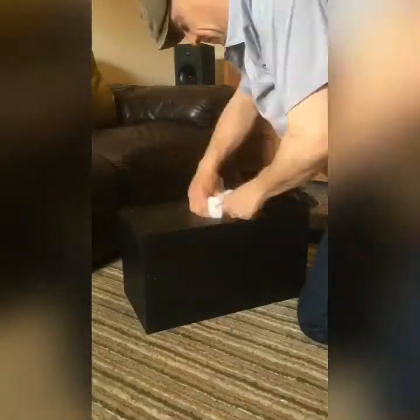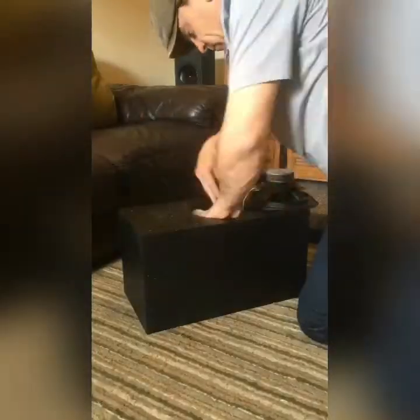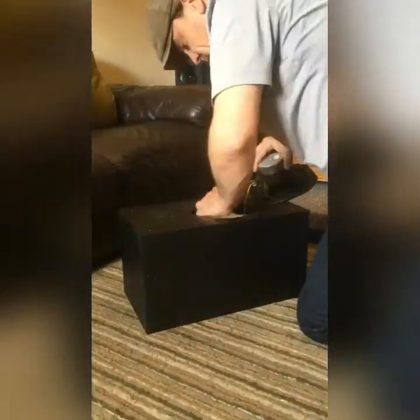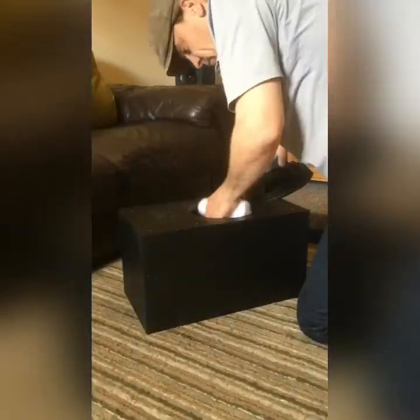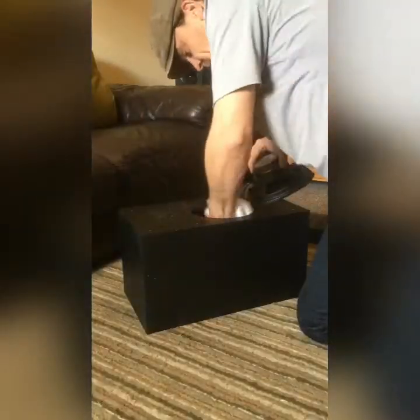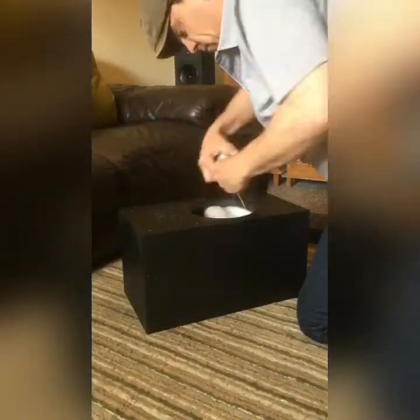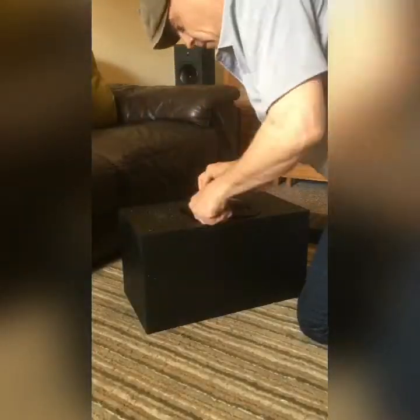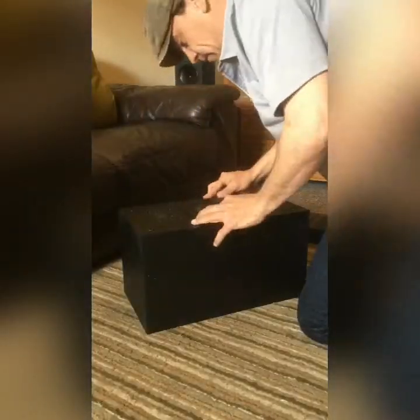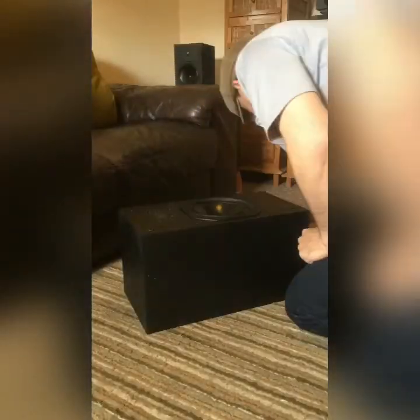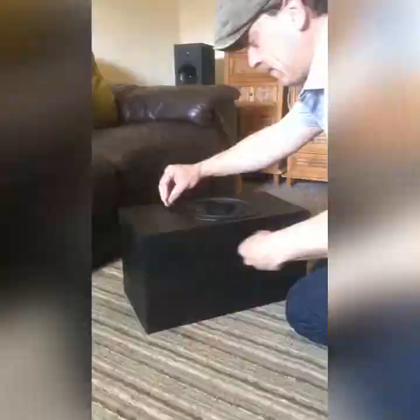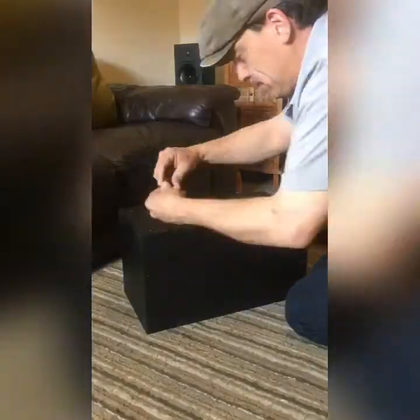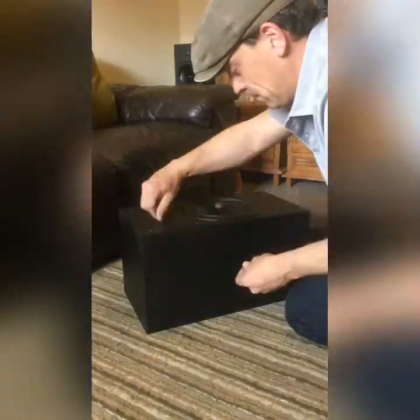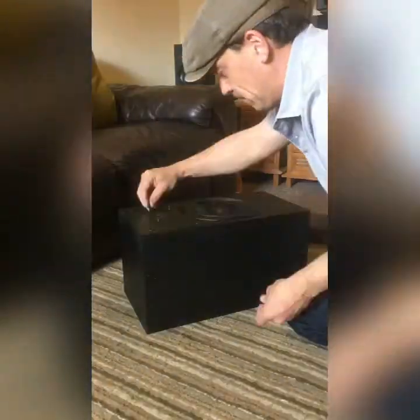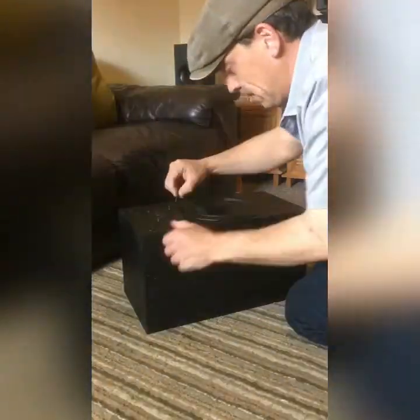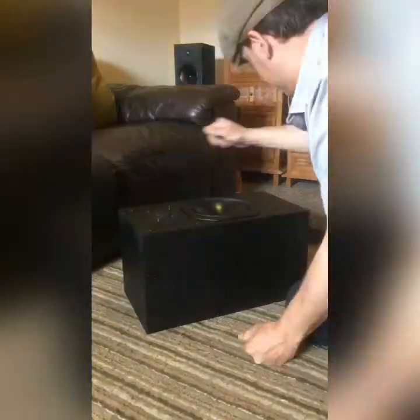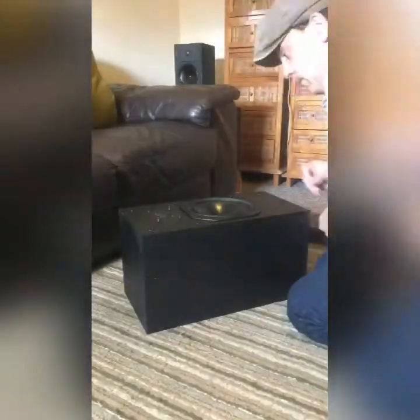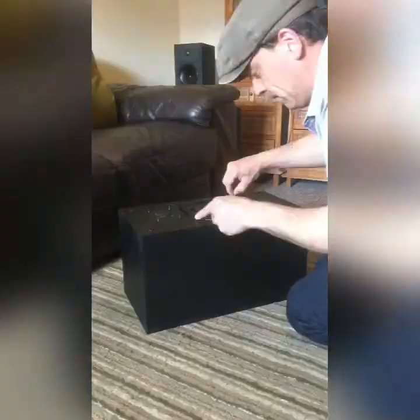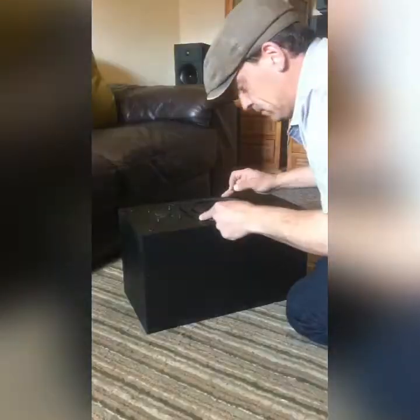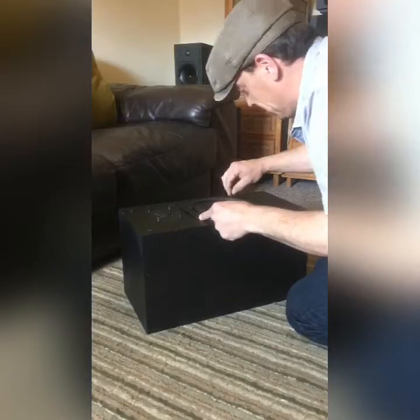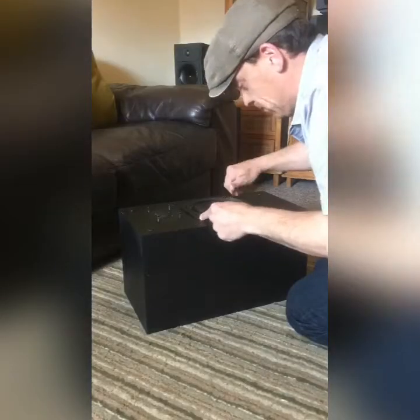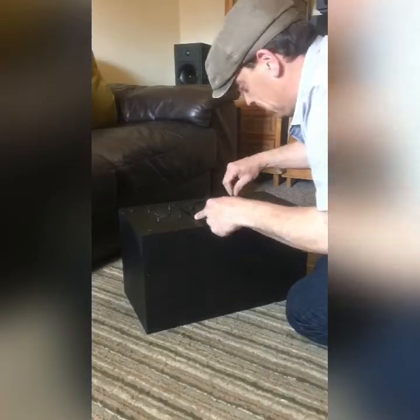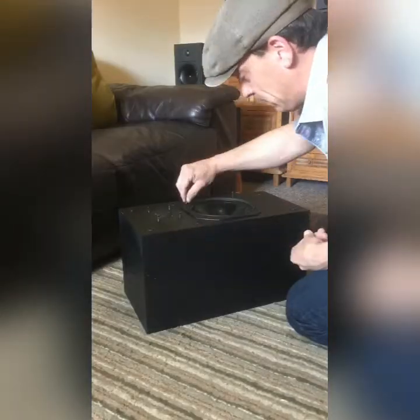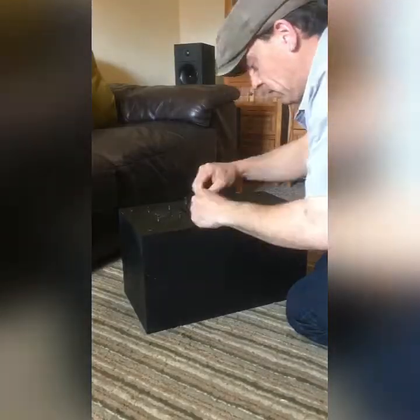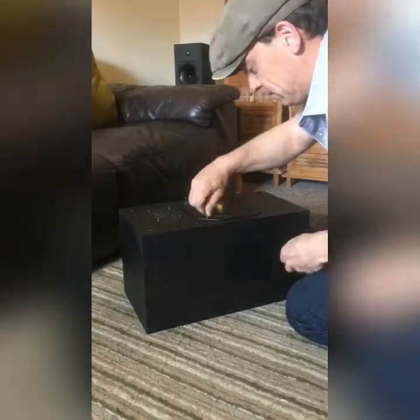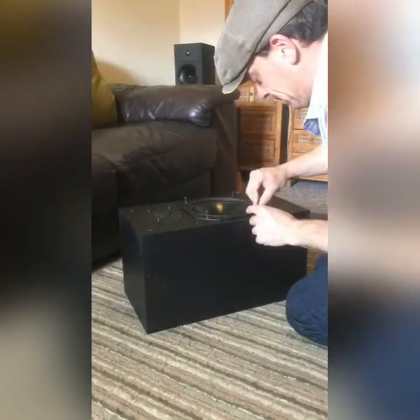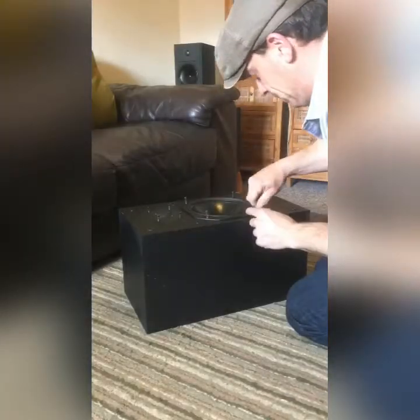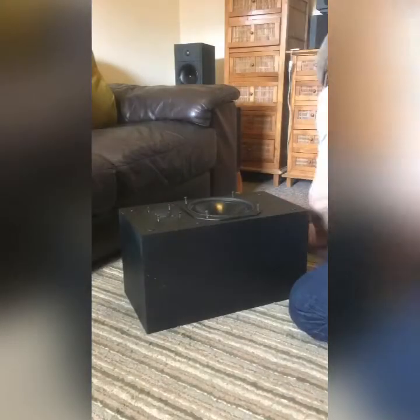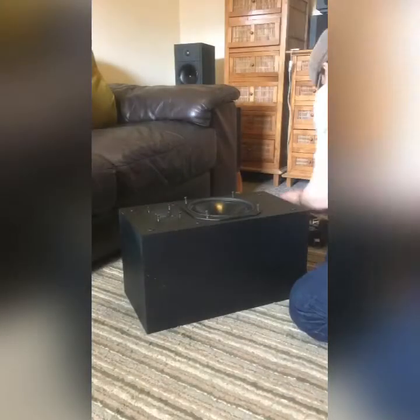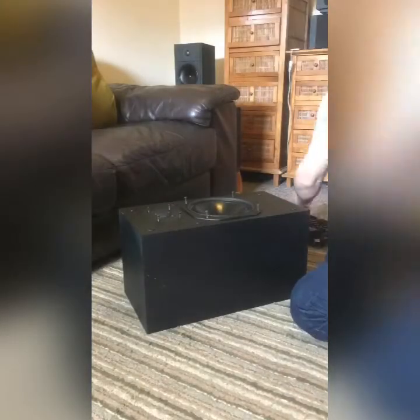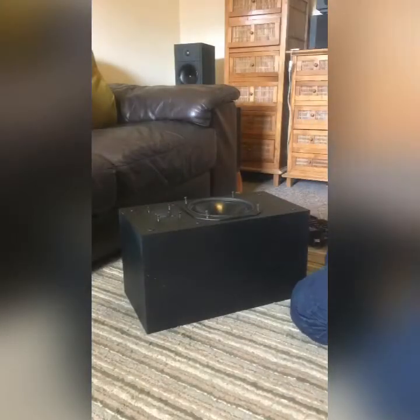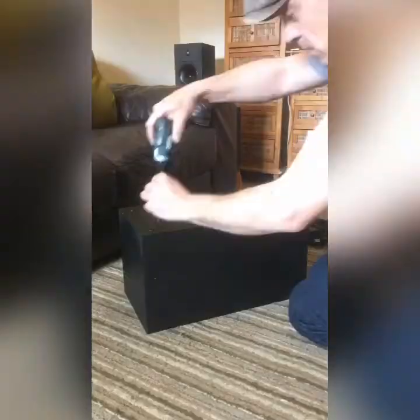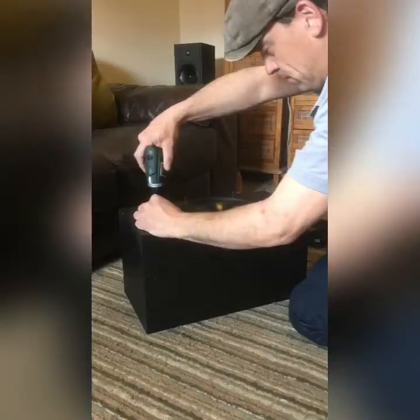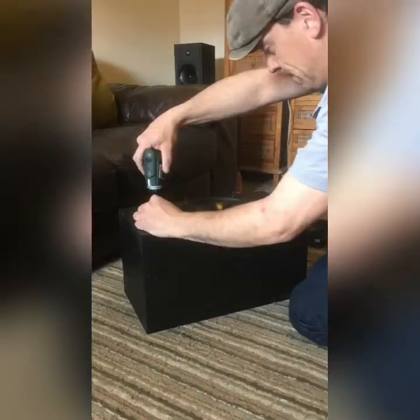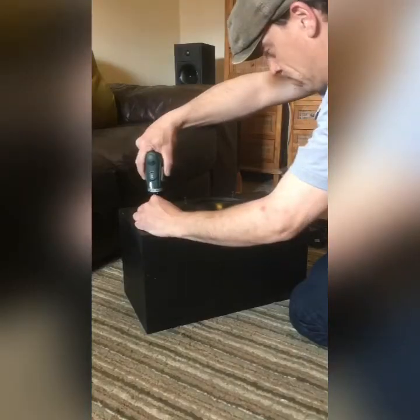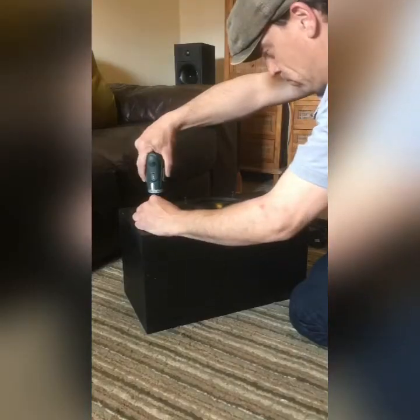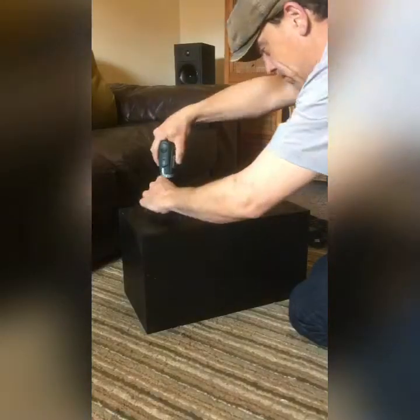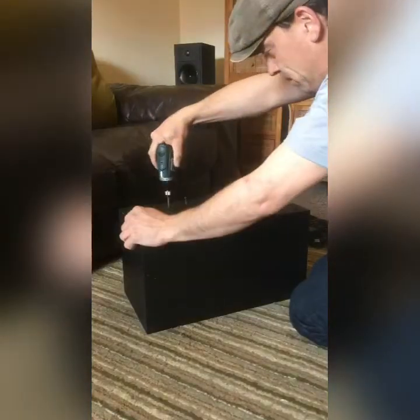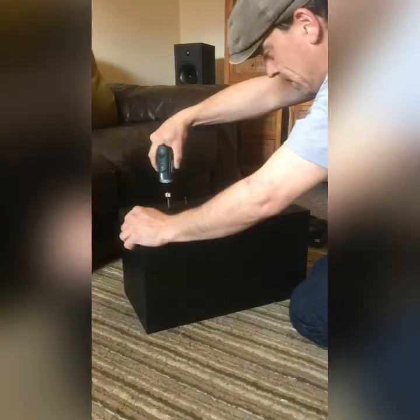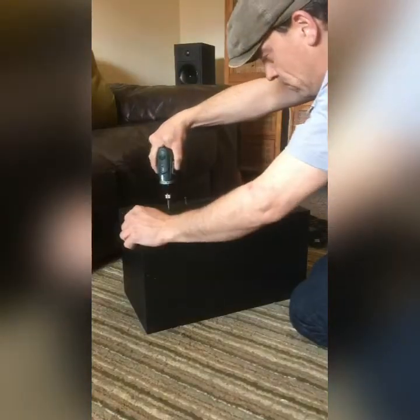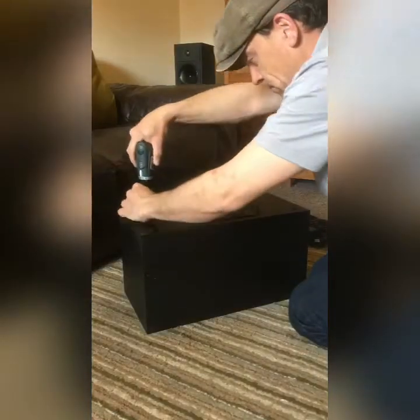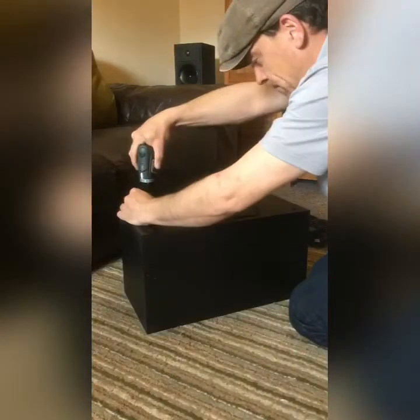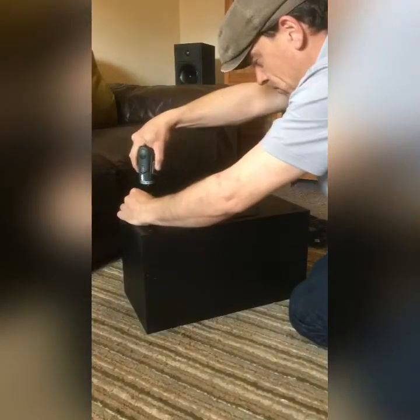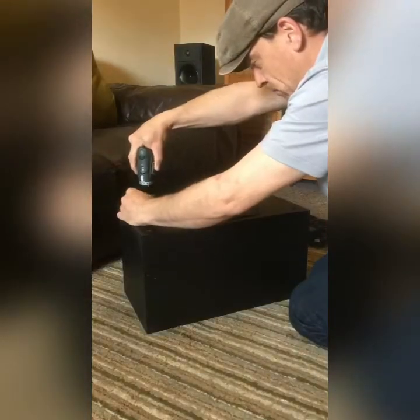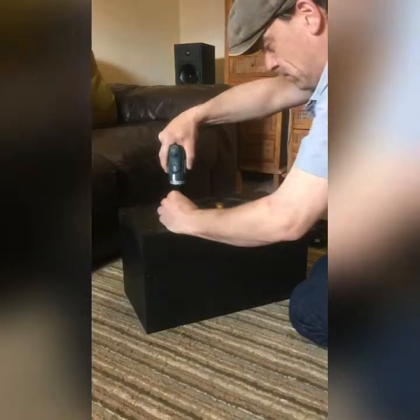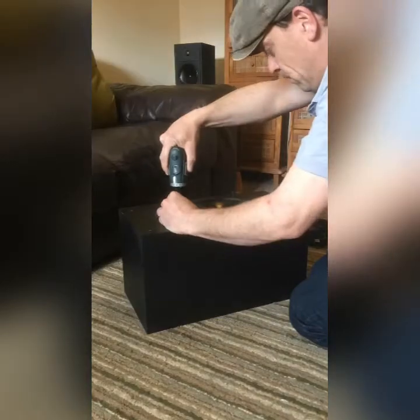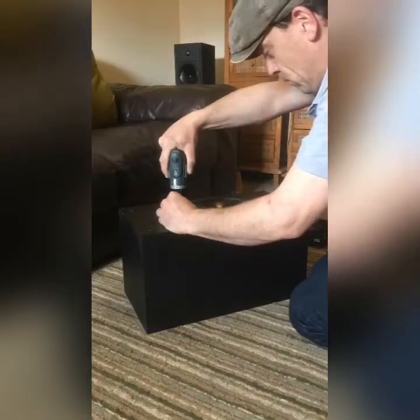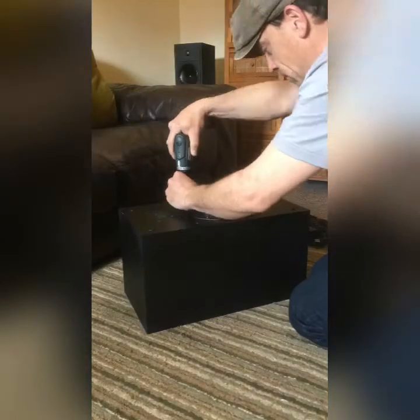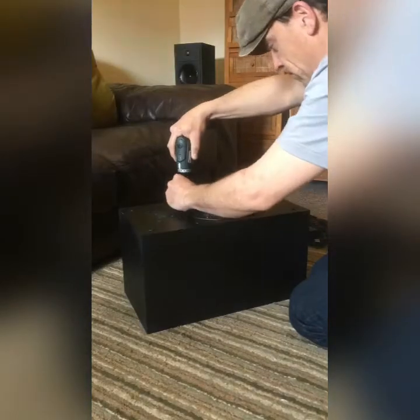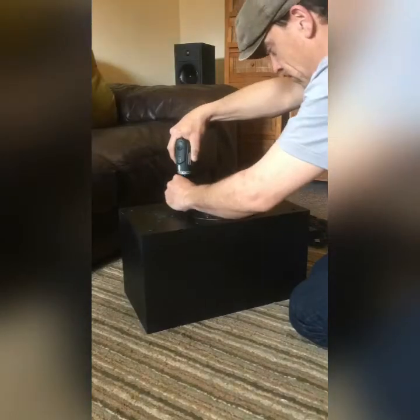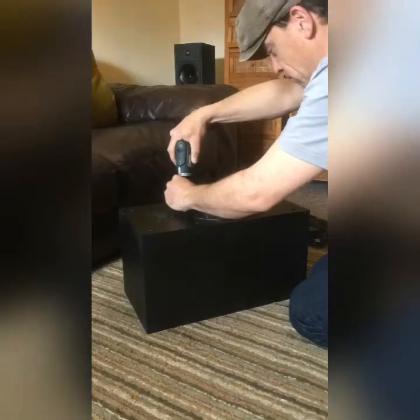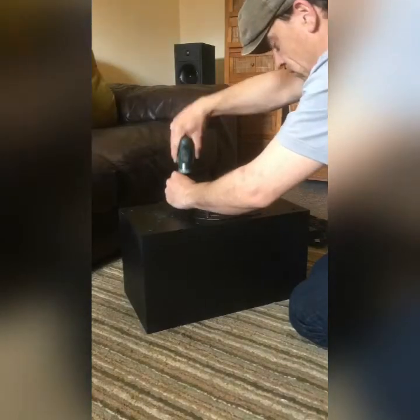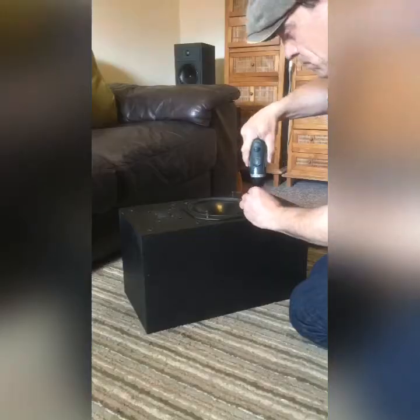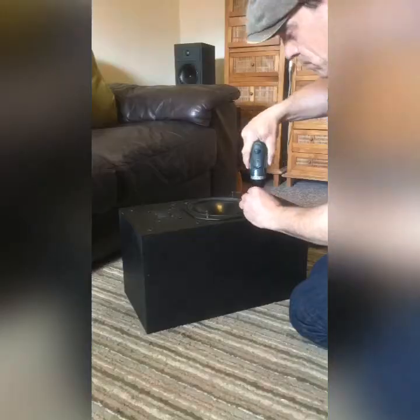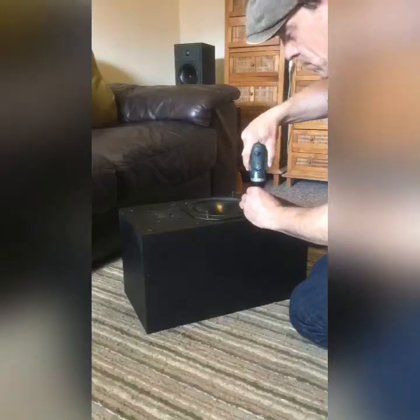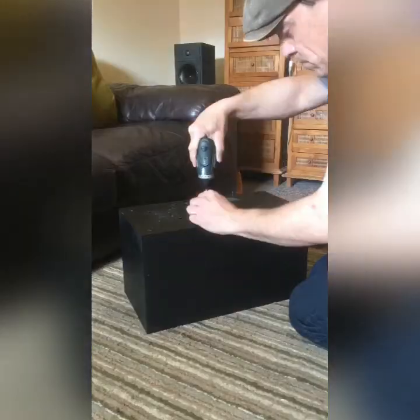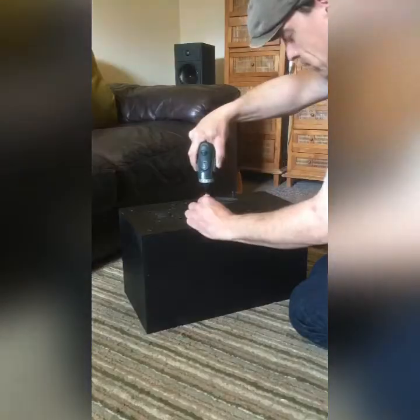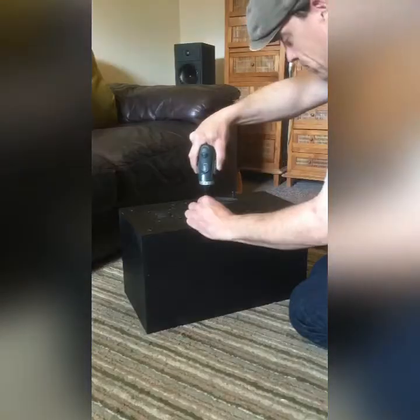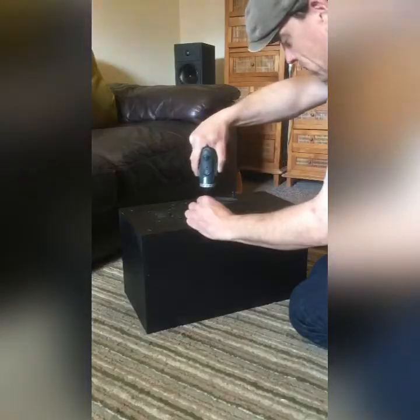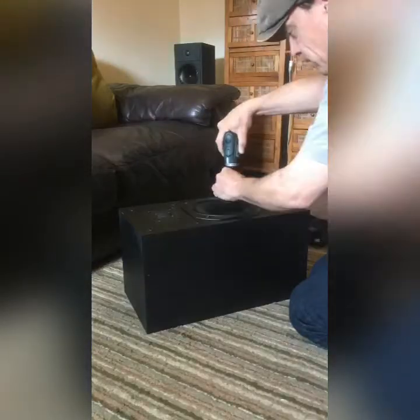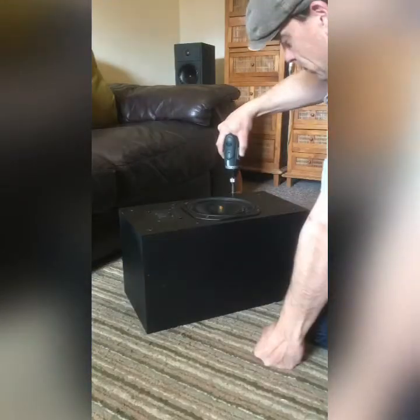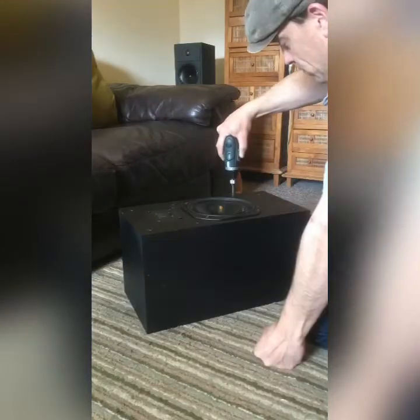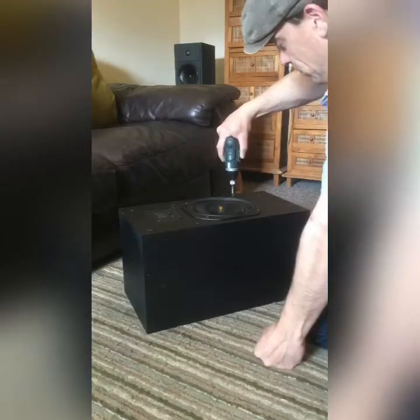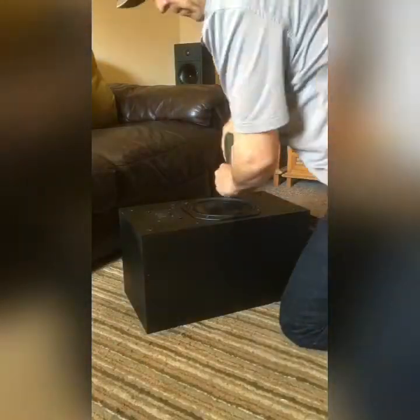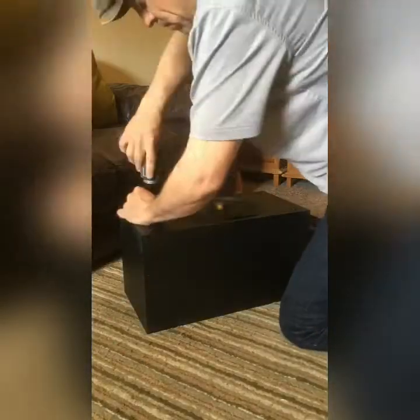Now let's have a listen and see how they sound.